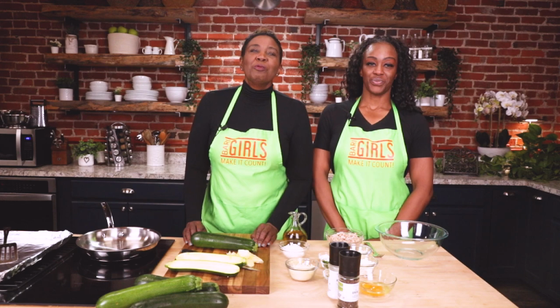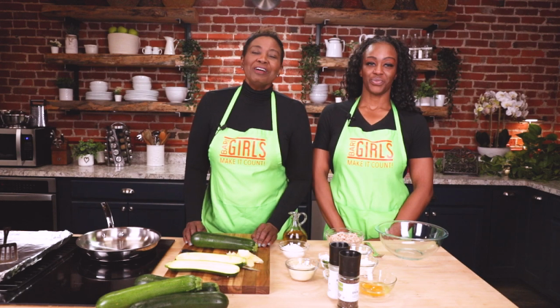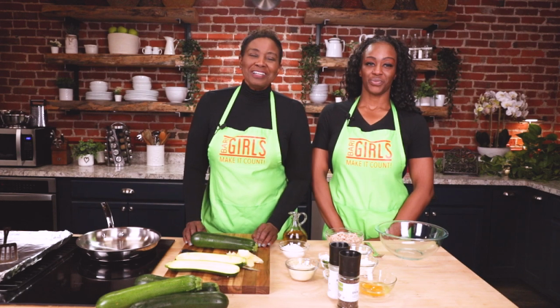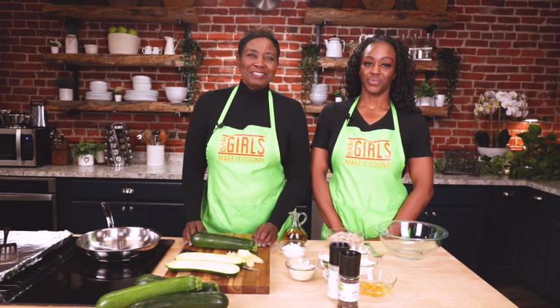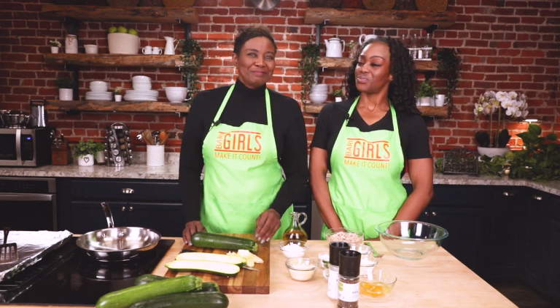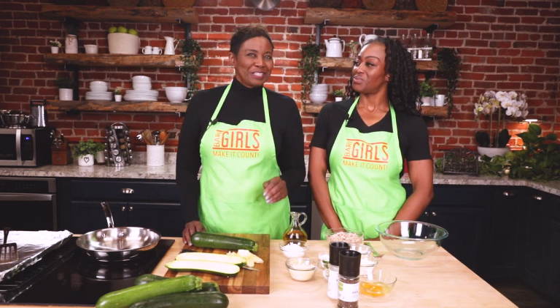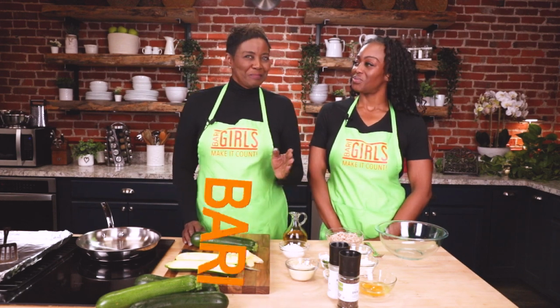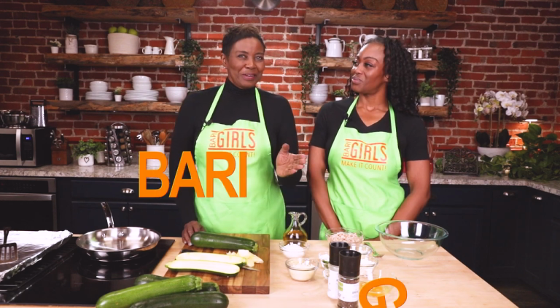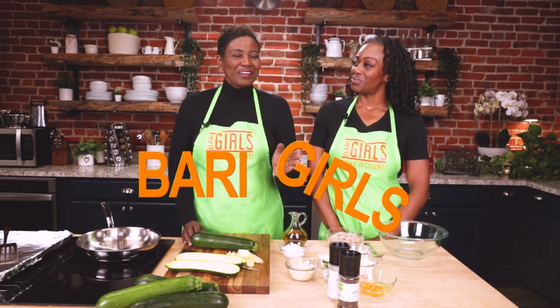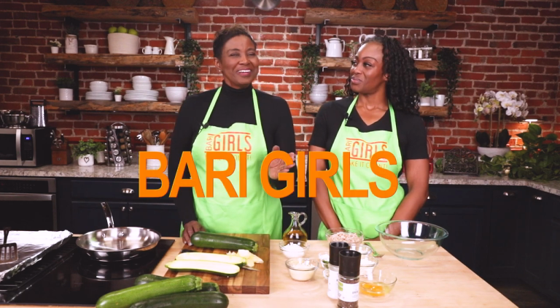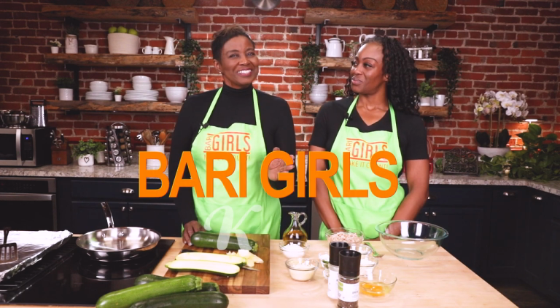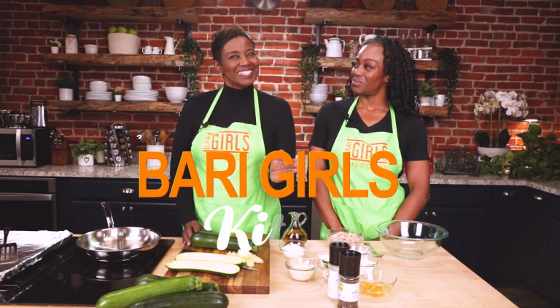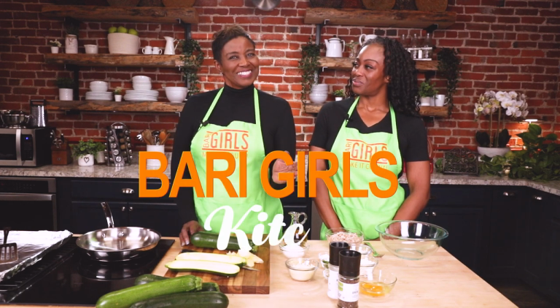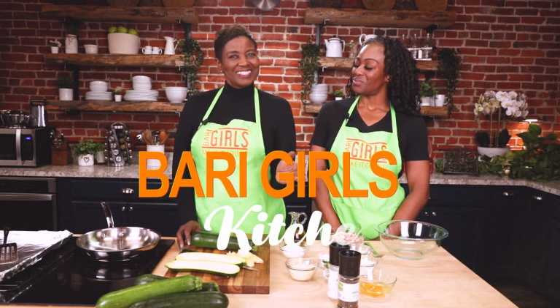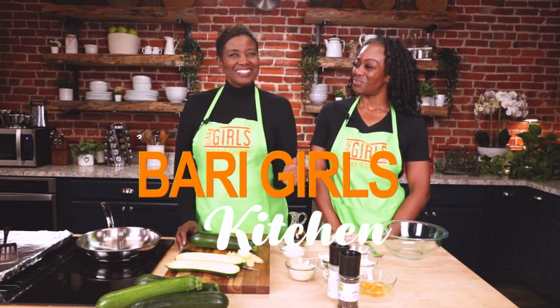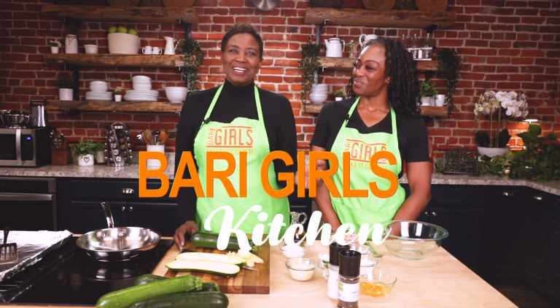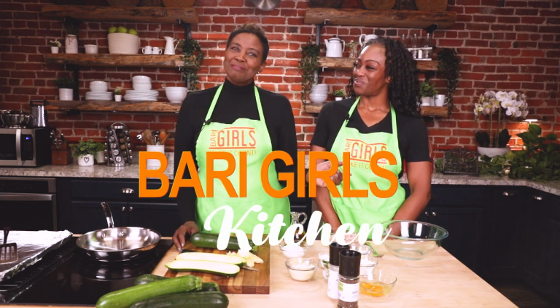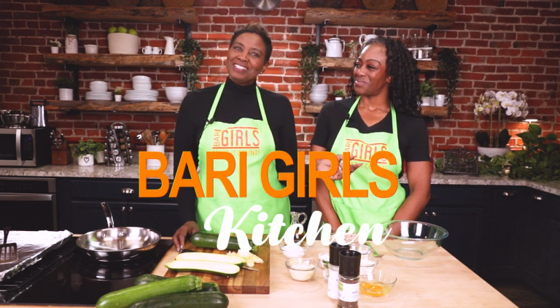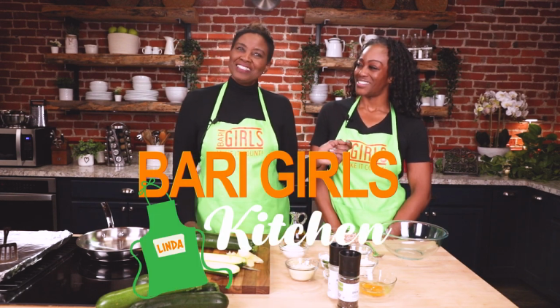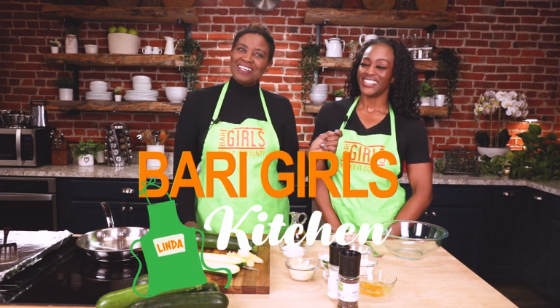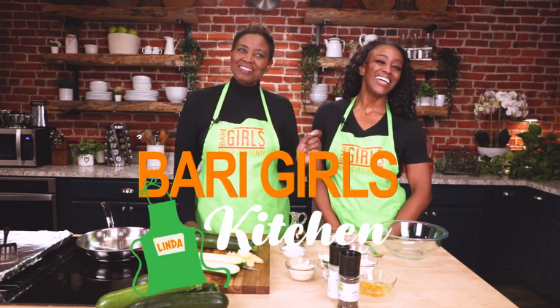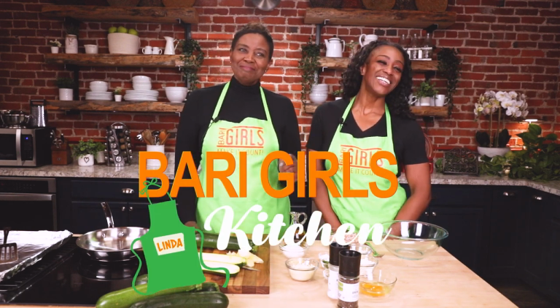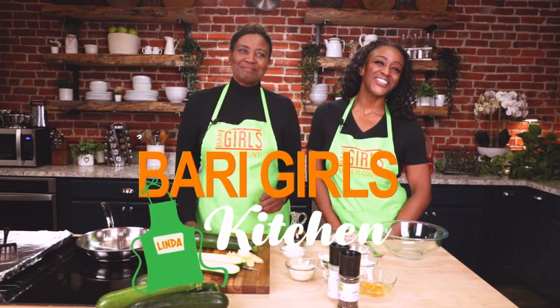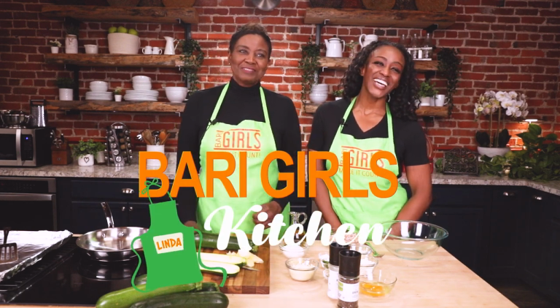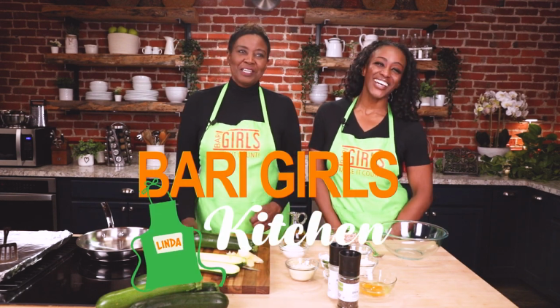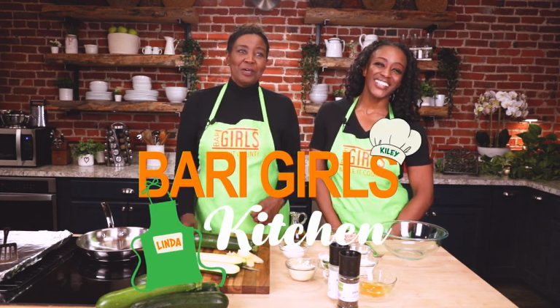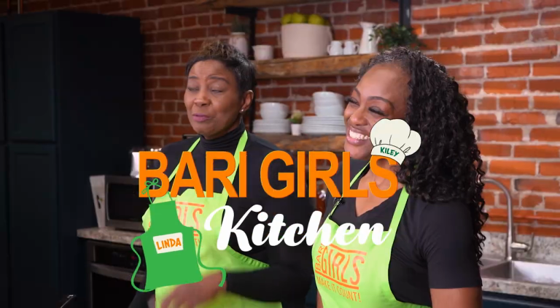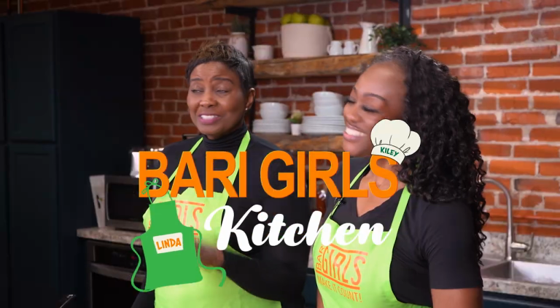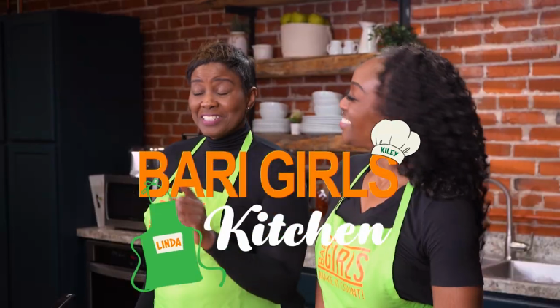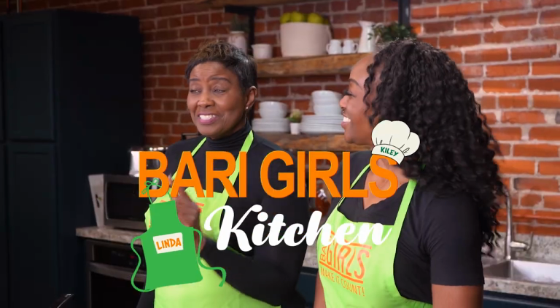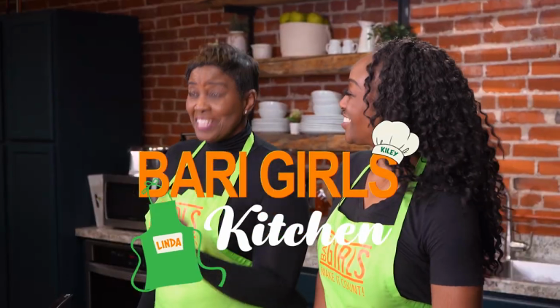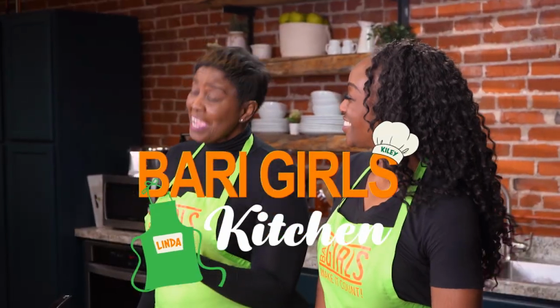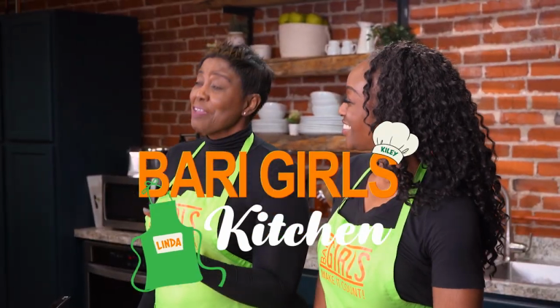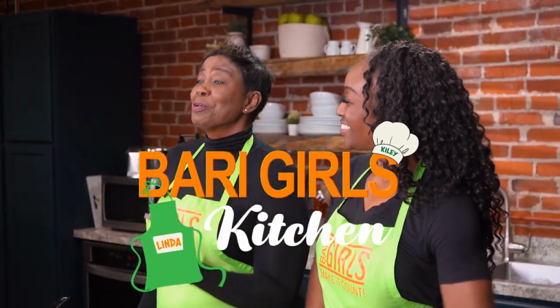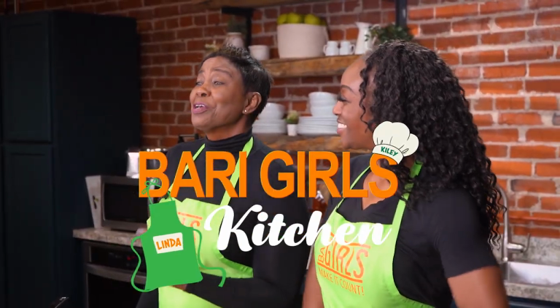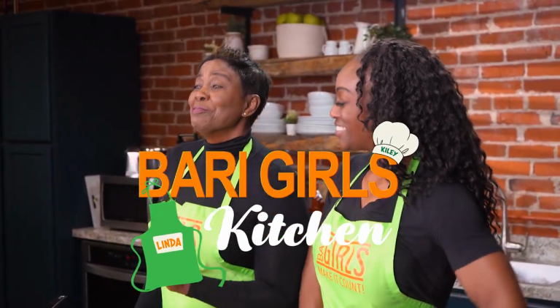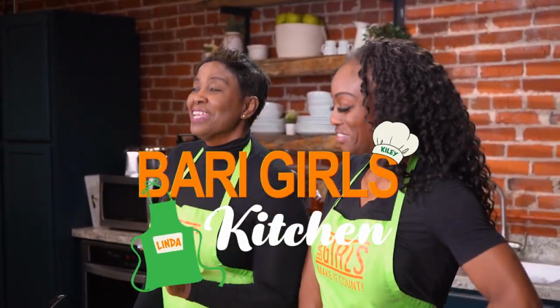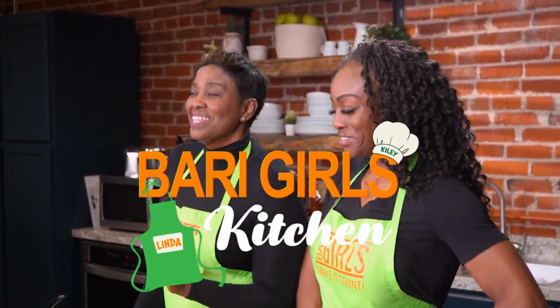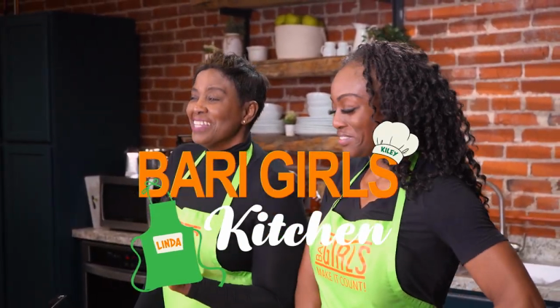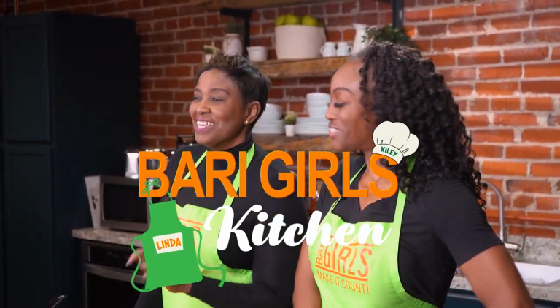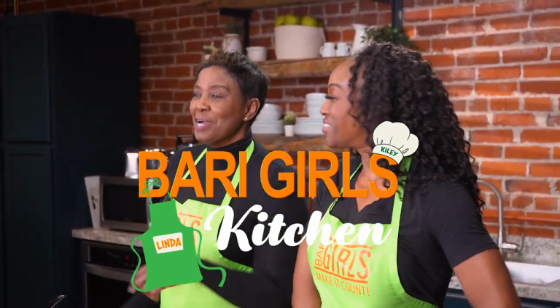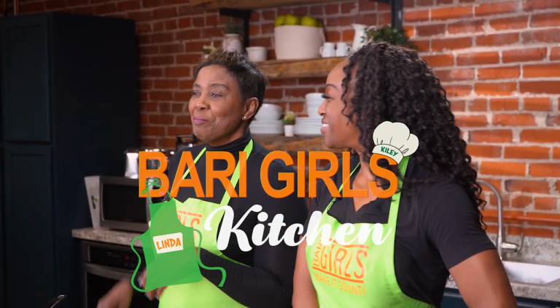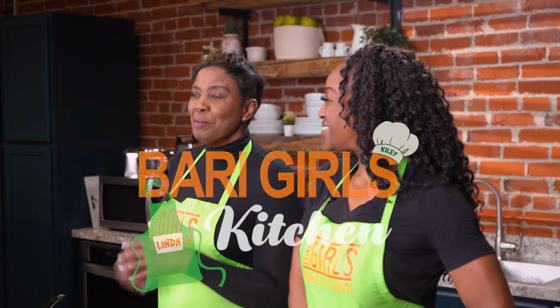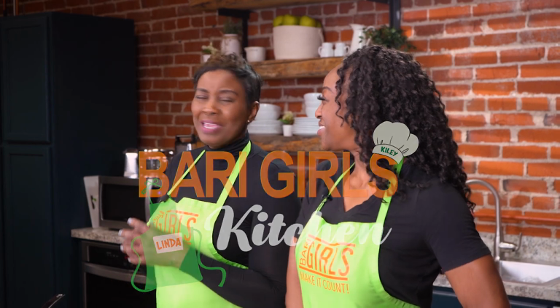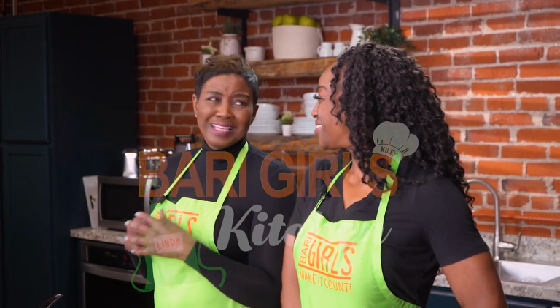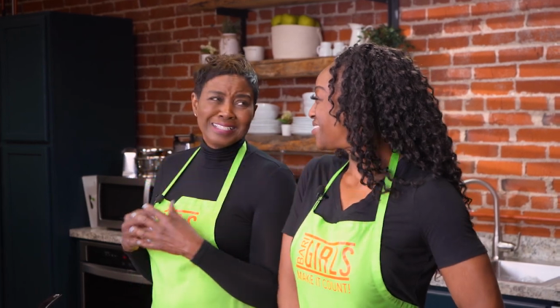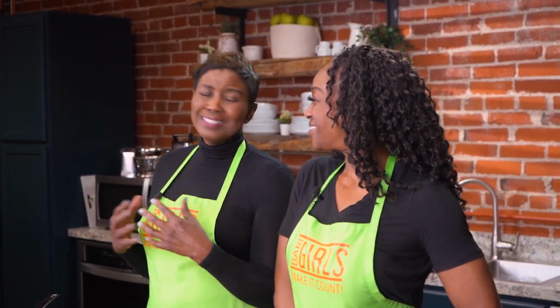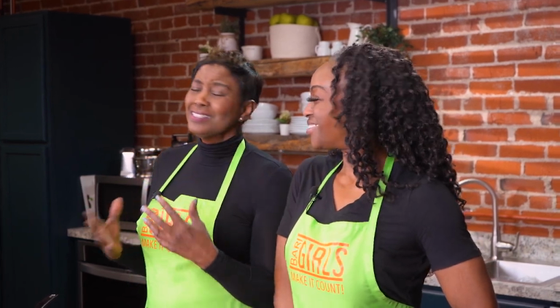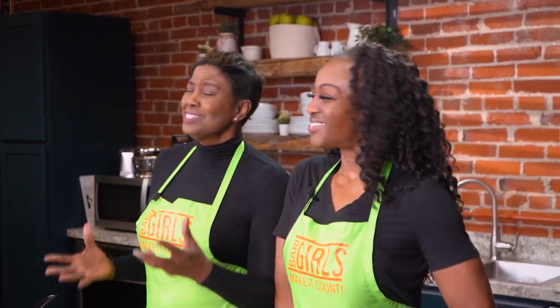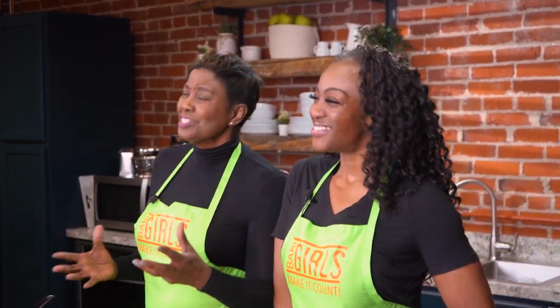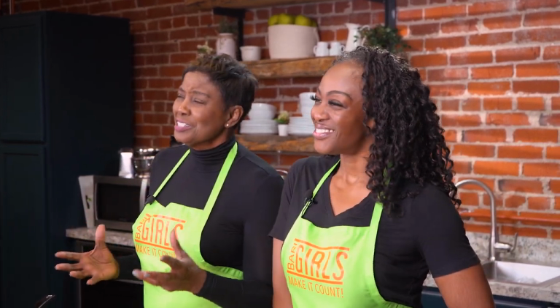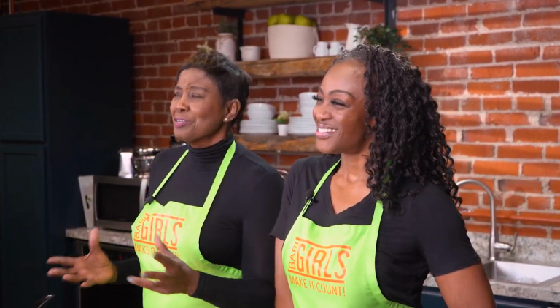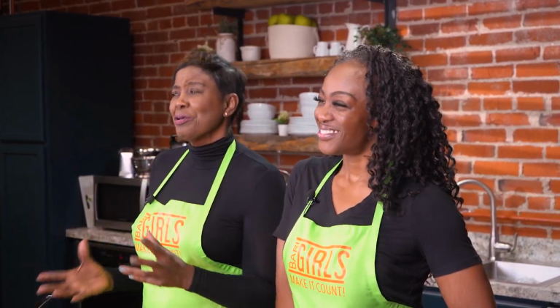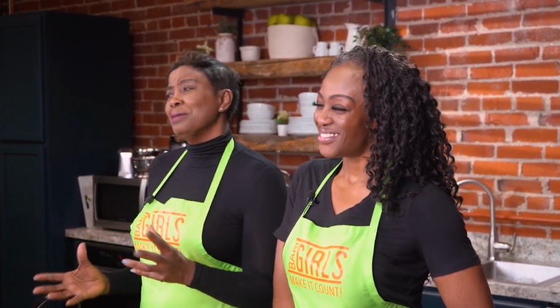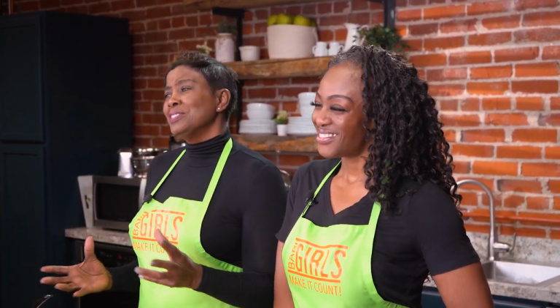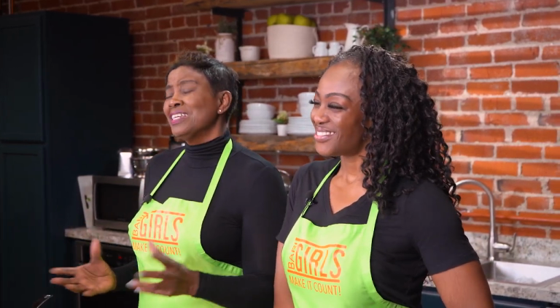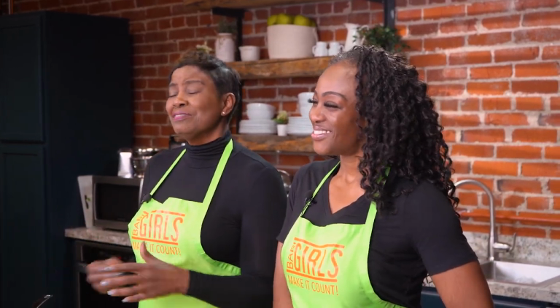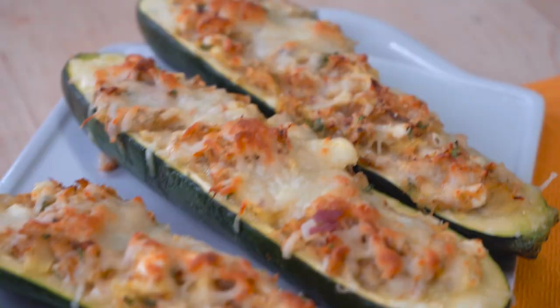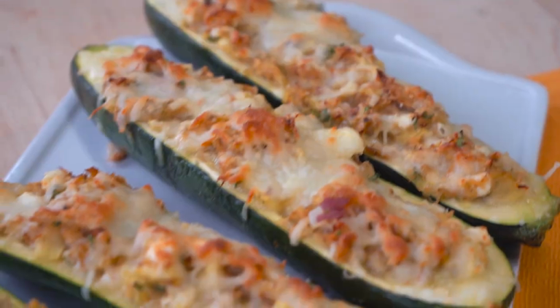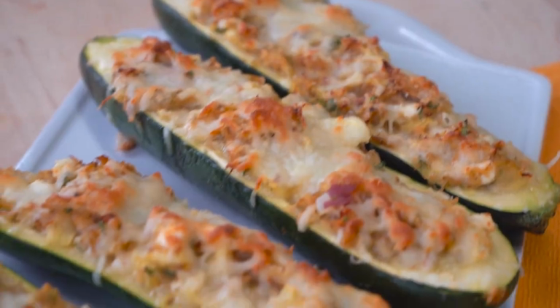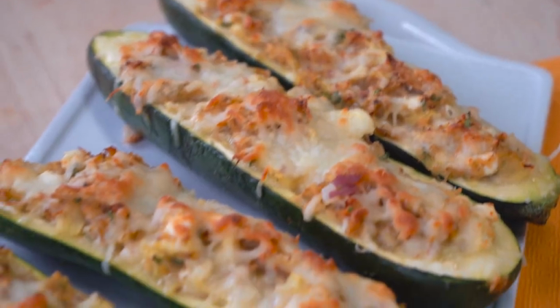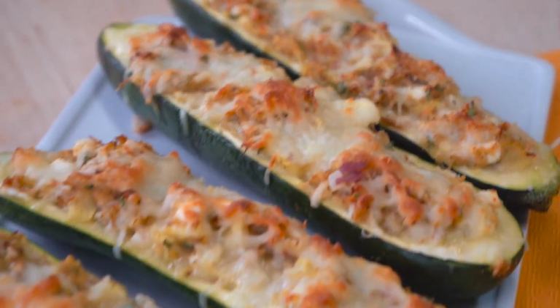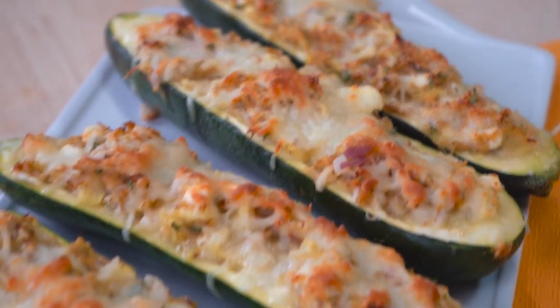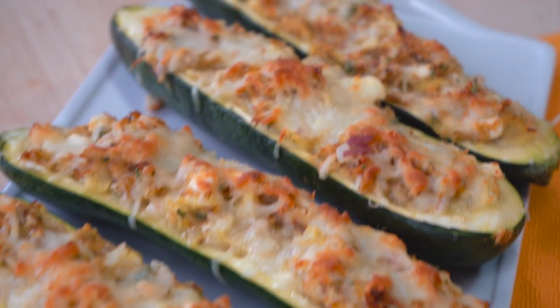Welcome to the Berry Girls' Kitchen. I'm Linda. And I'm Kylie. Today we're here to make it count by making delicious crab stuffed zucchini boats.